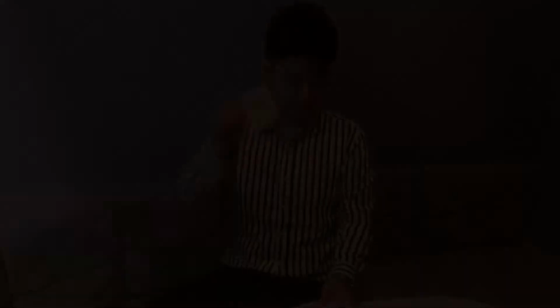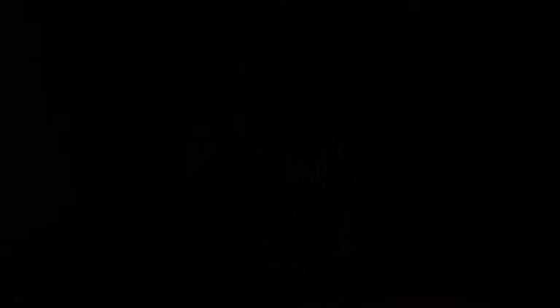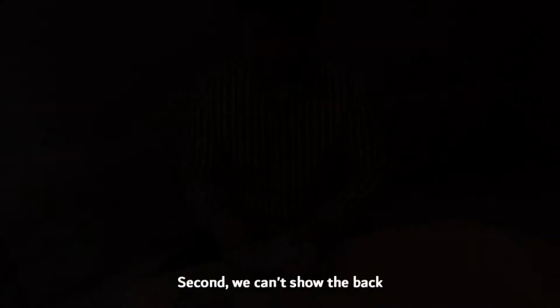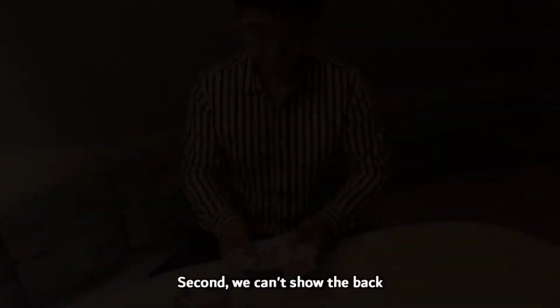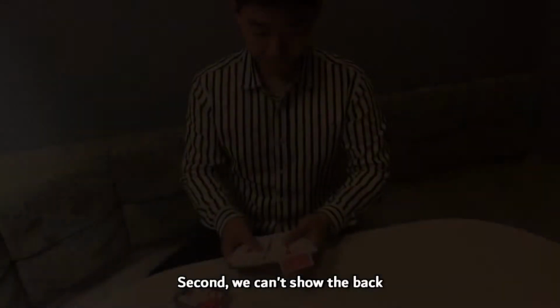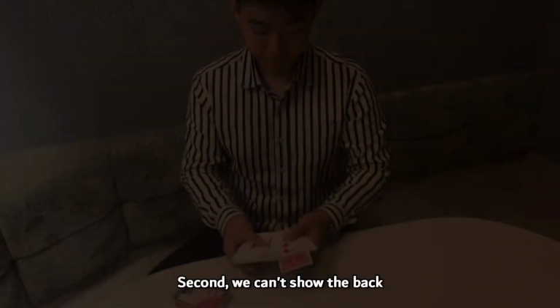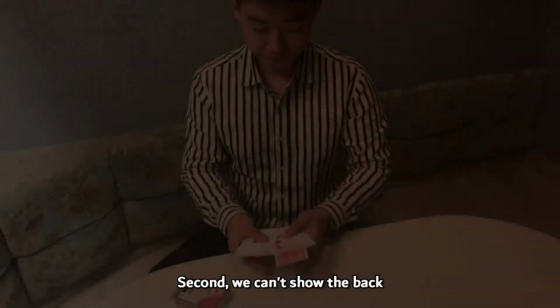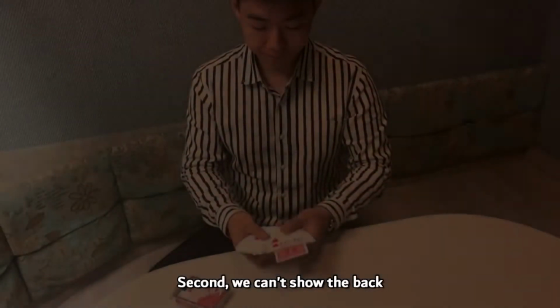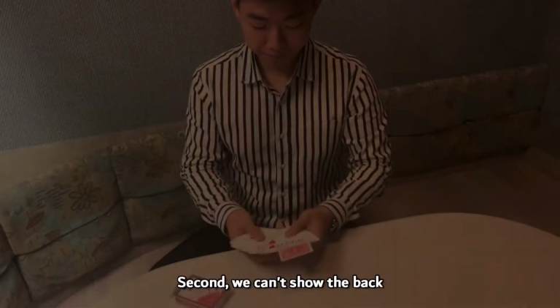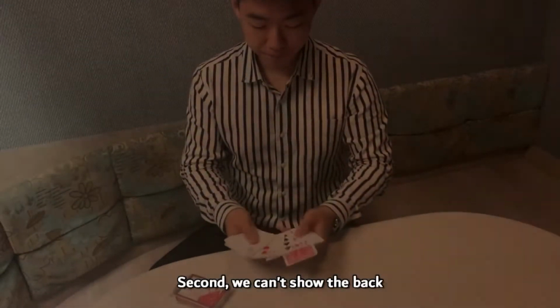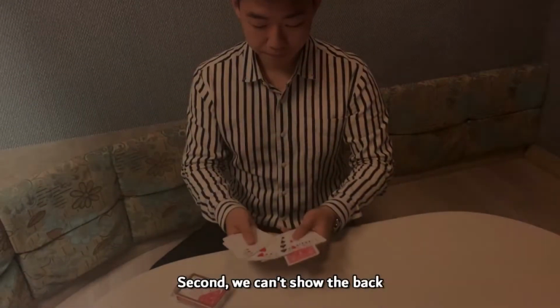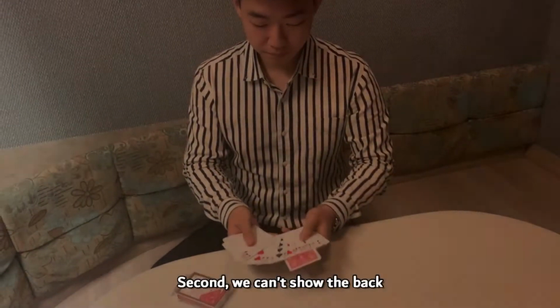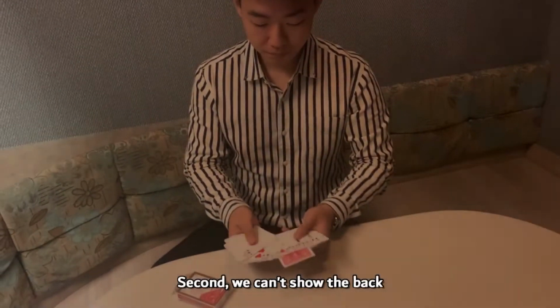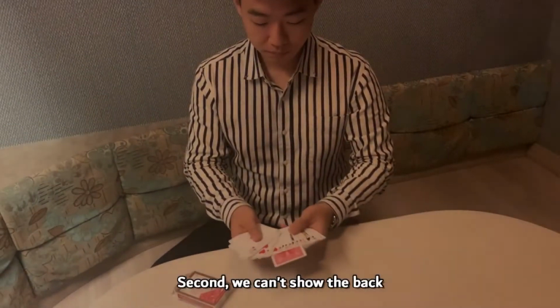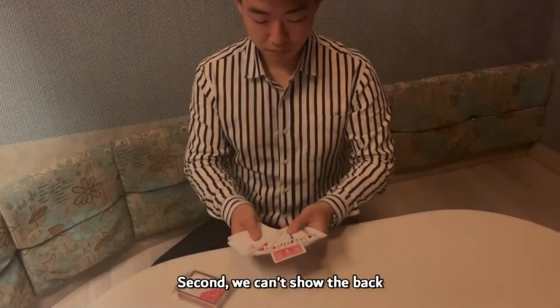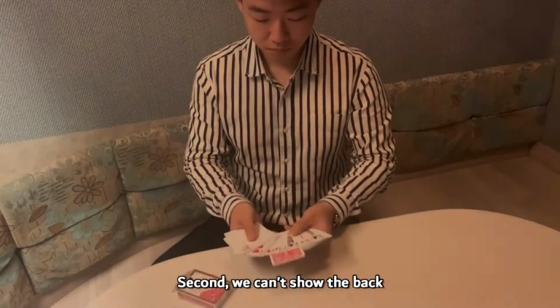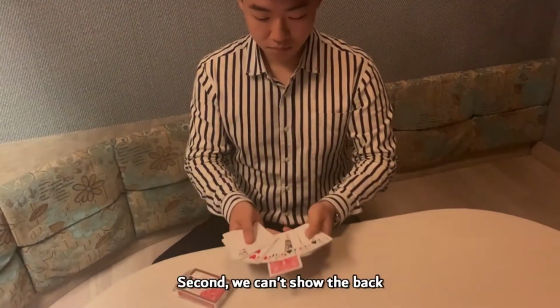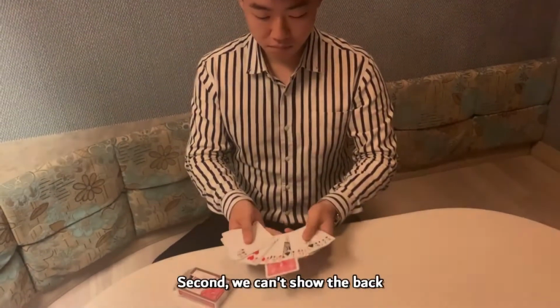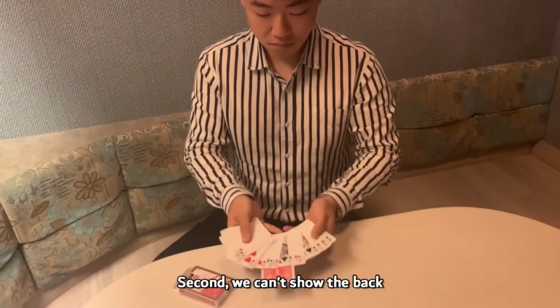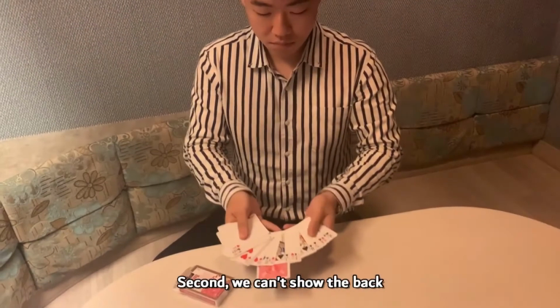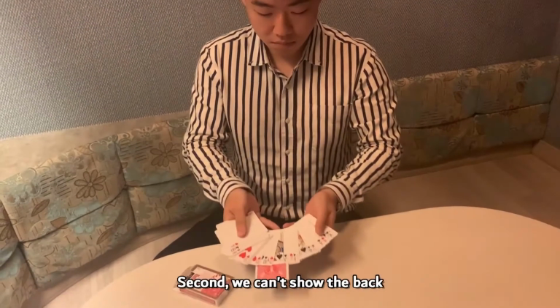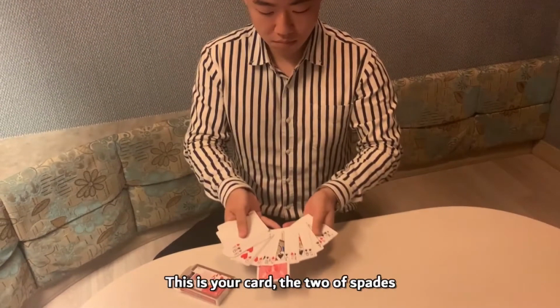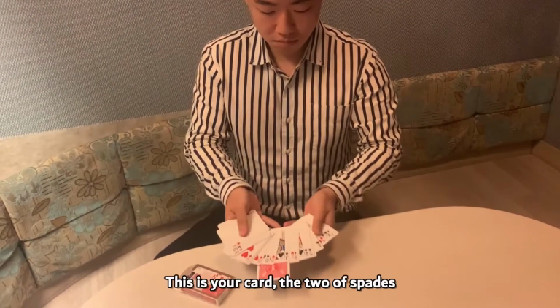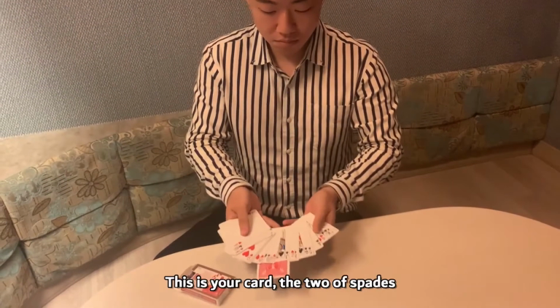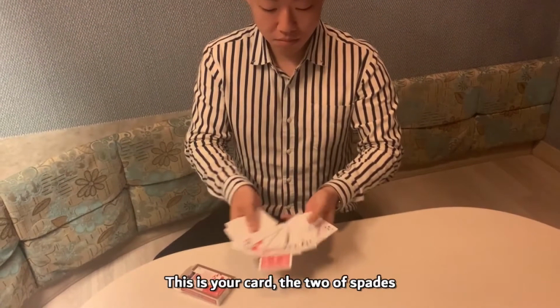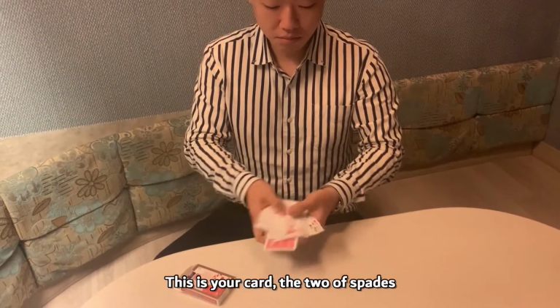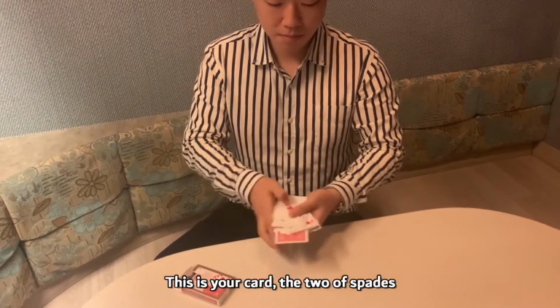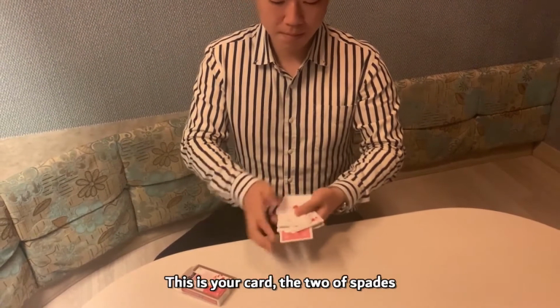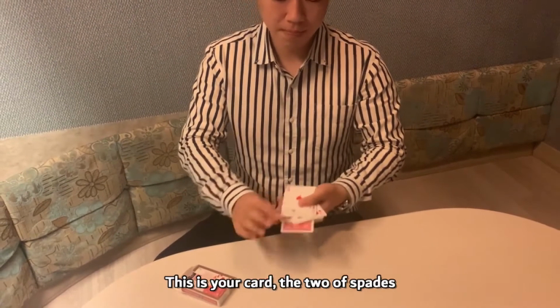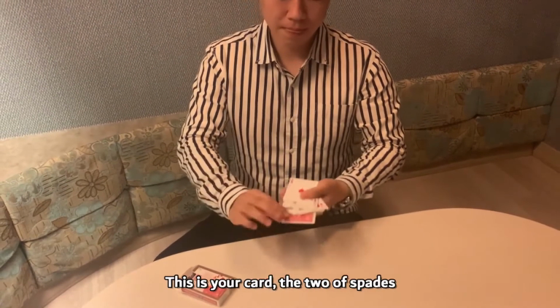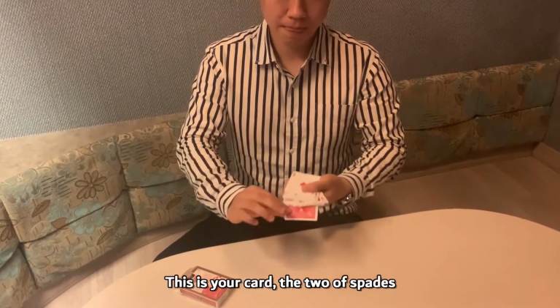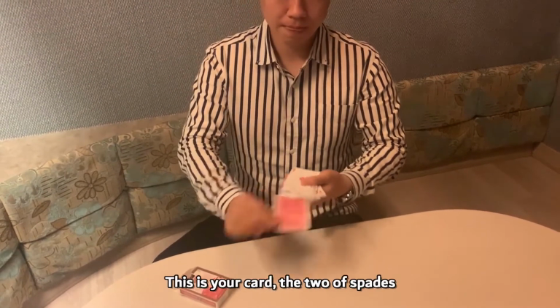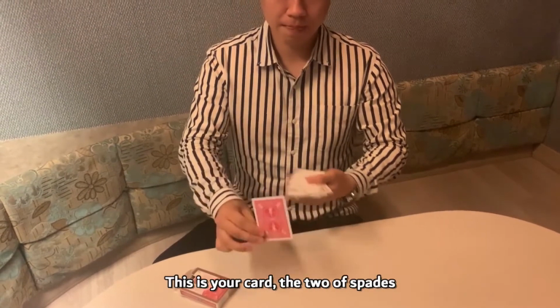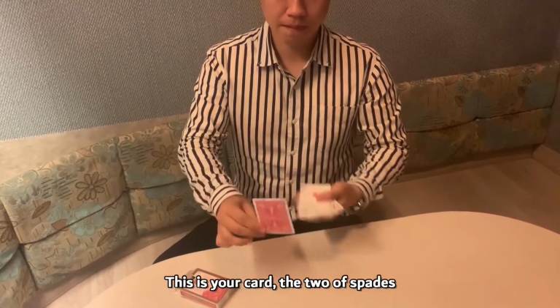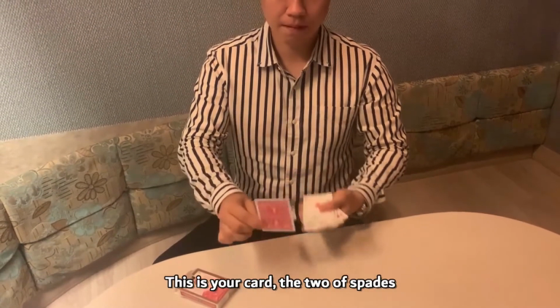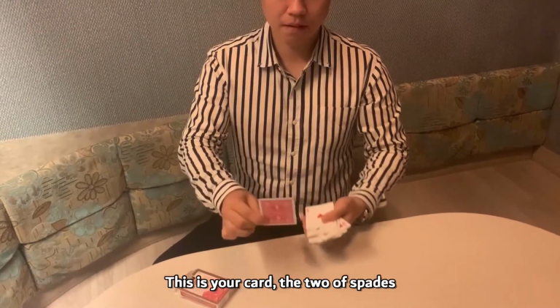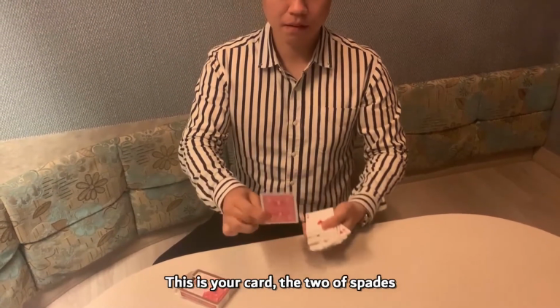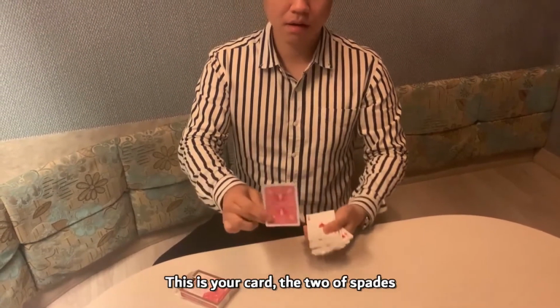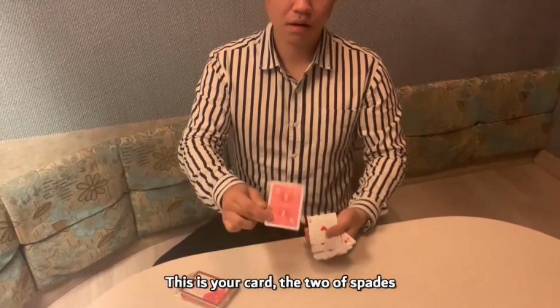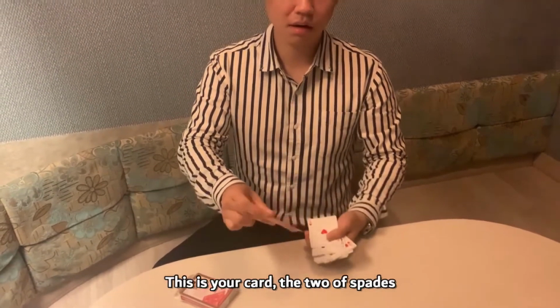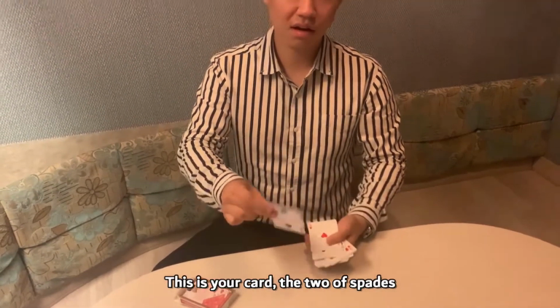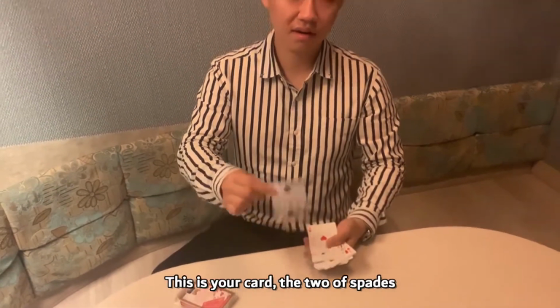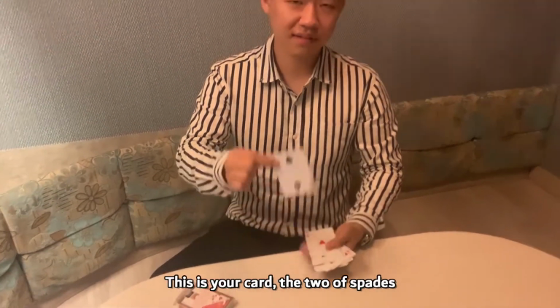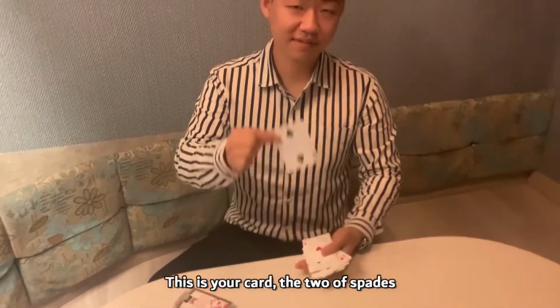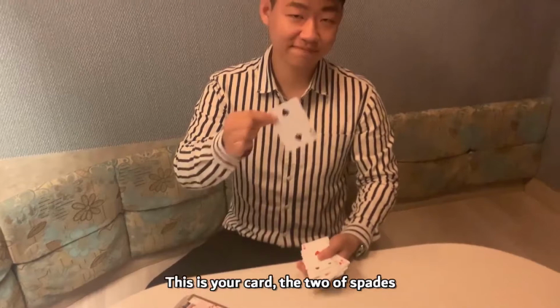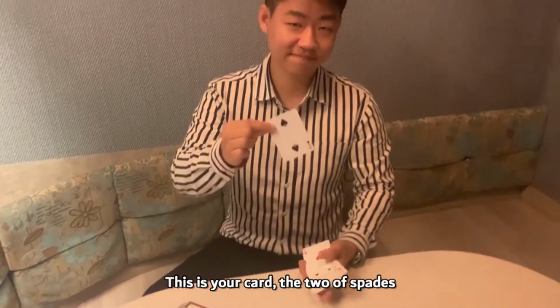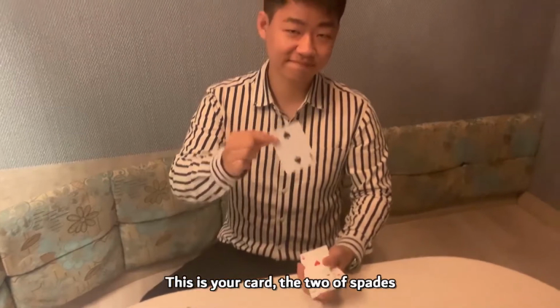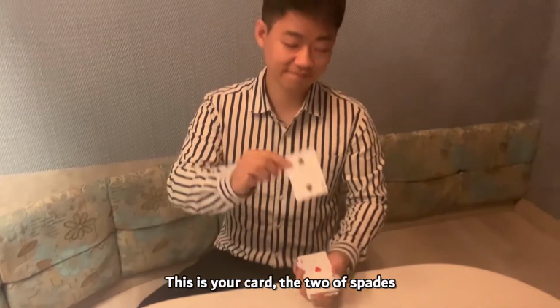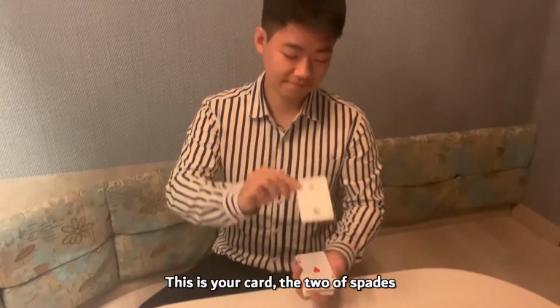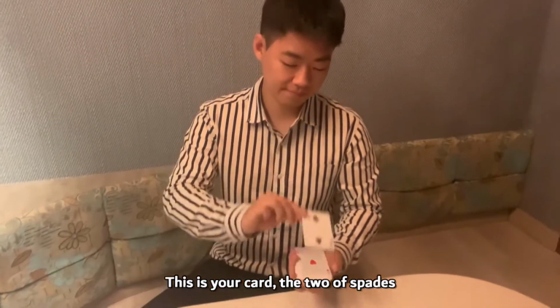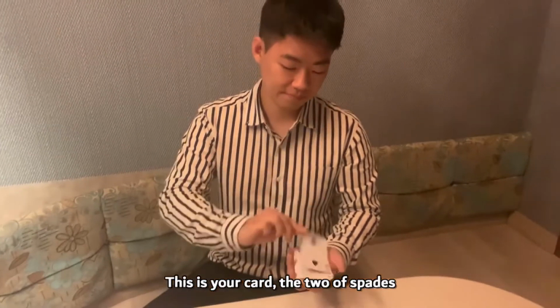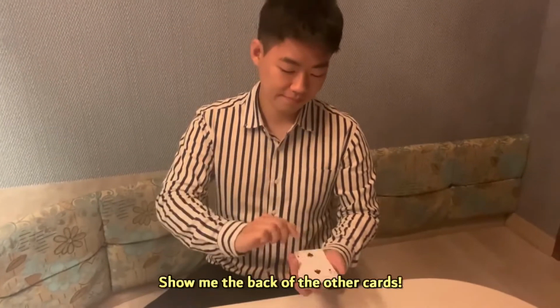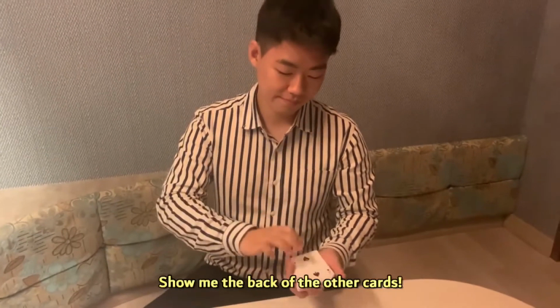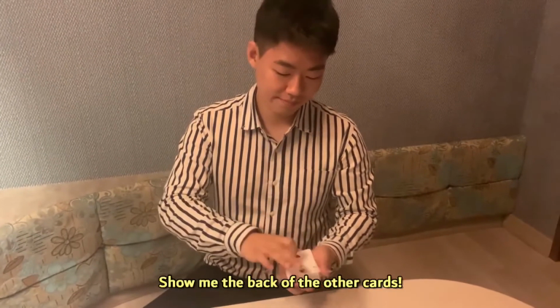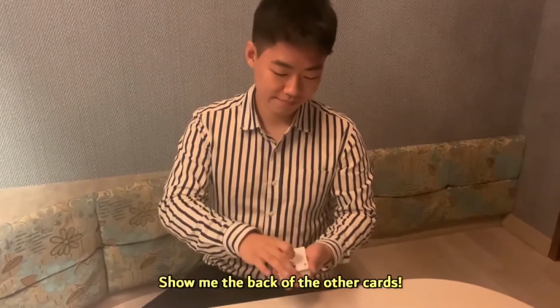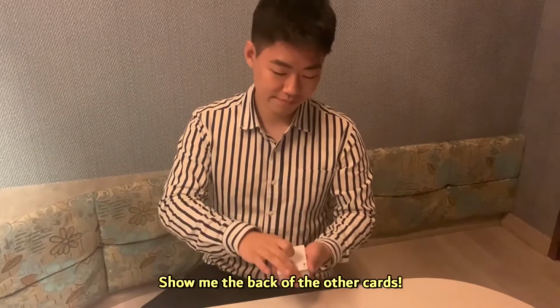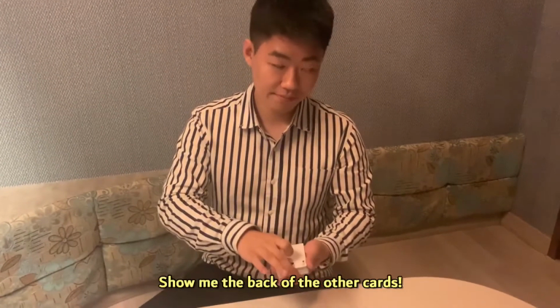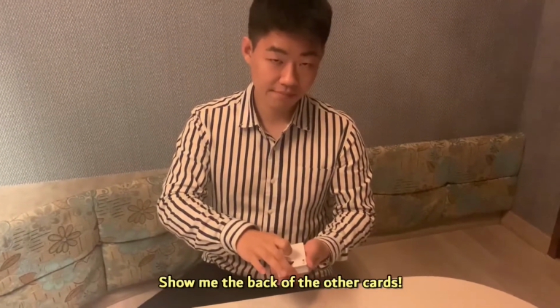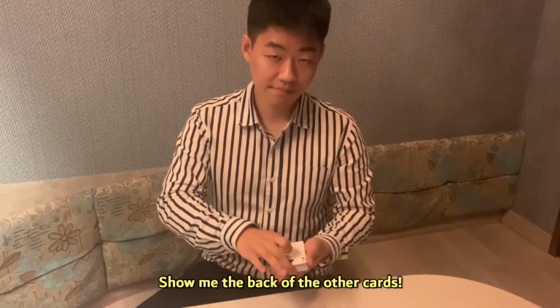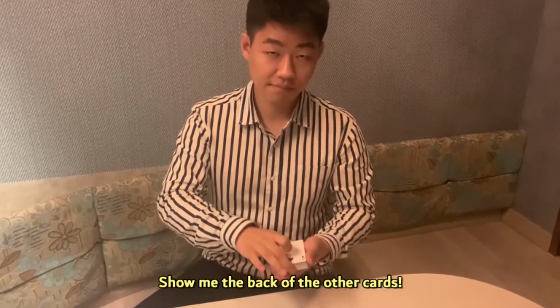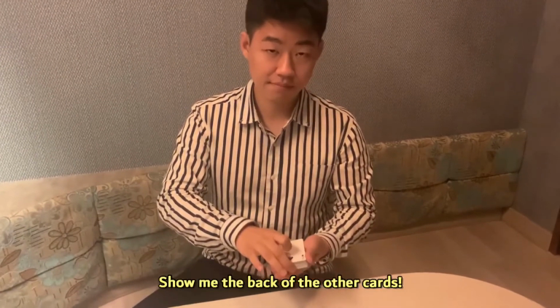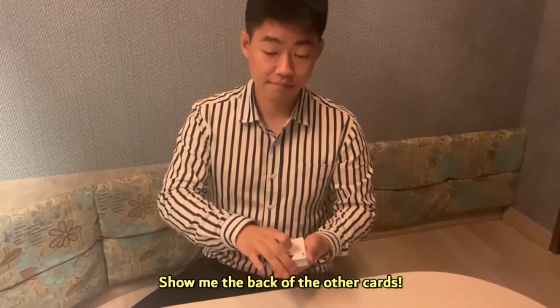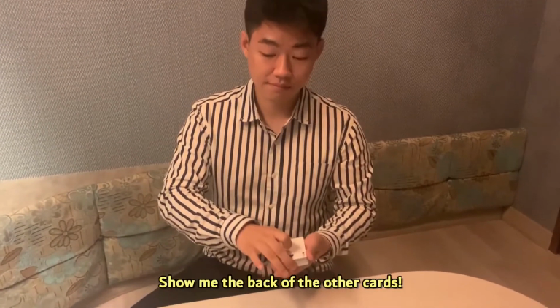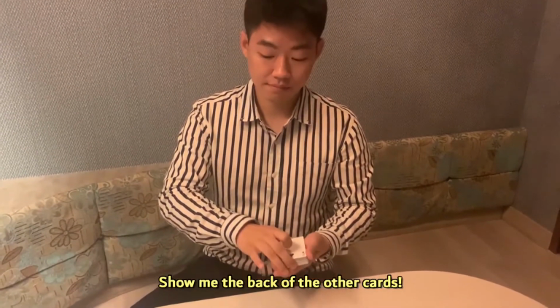Second, you can't show the back. 'This is your card — the two of eight. Show me the back of the other card.'